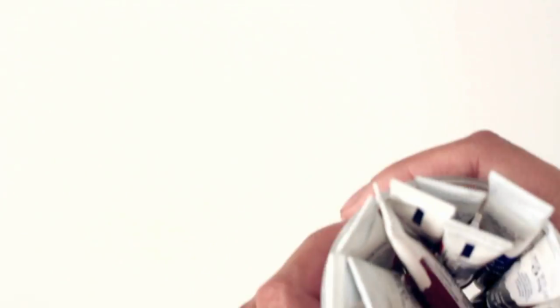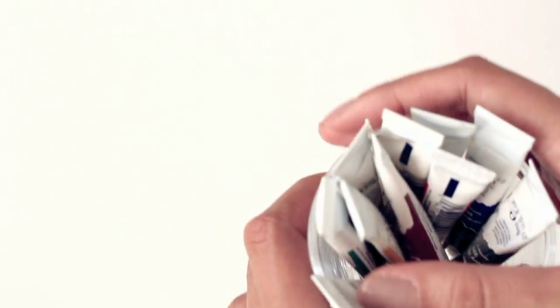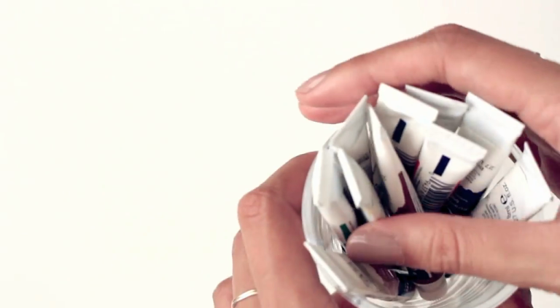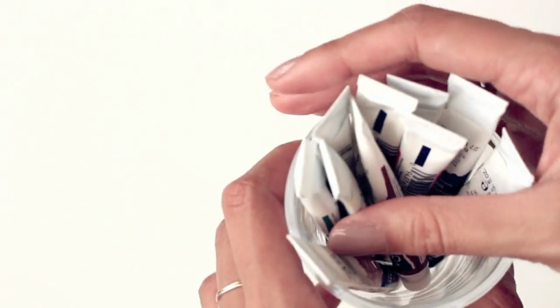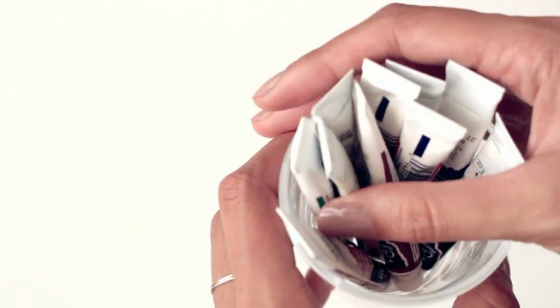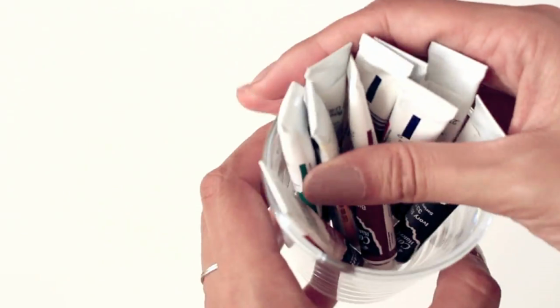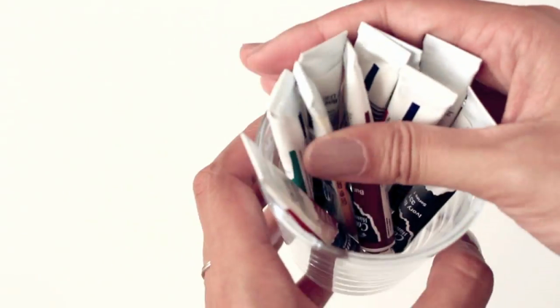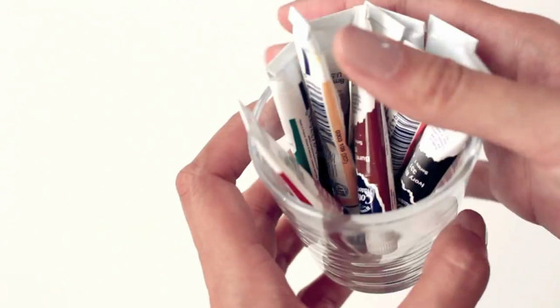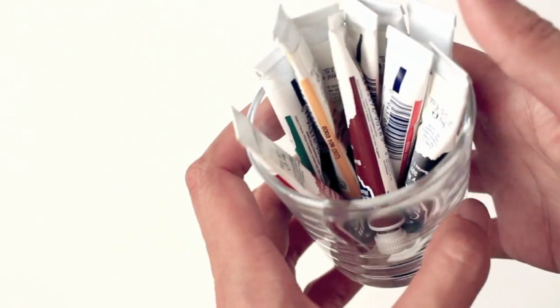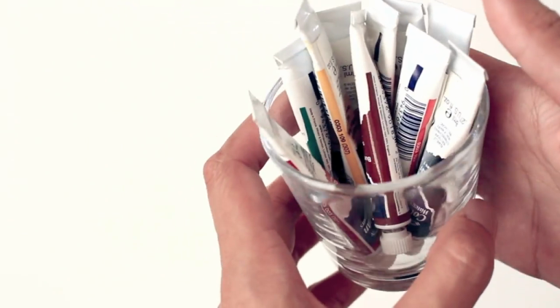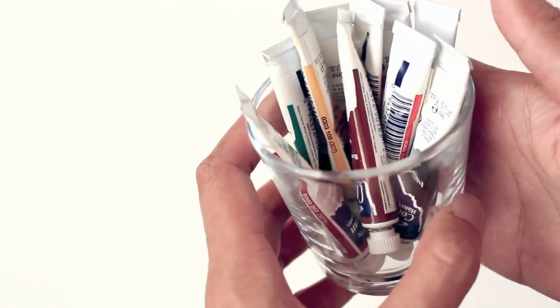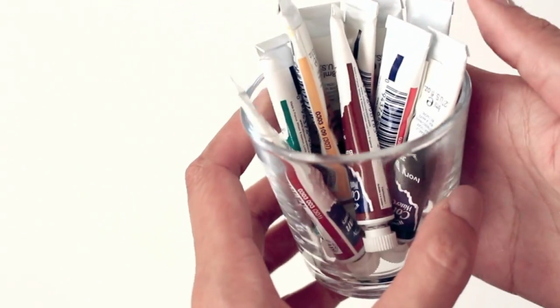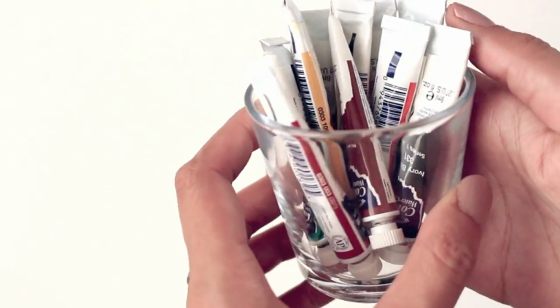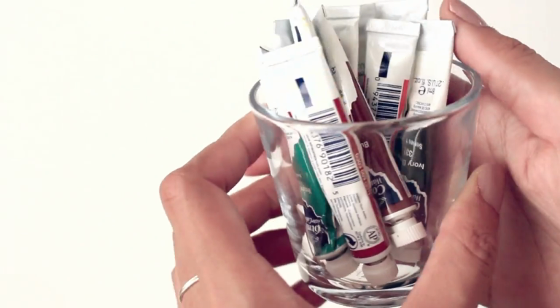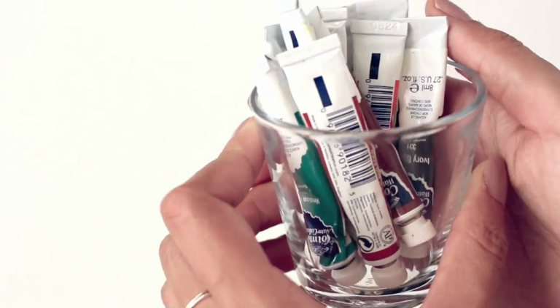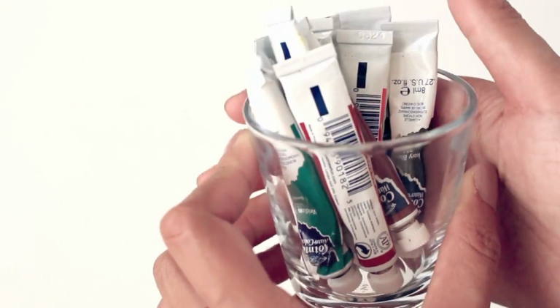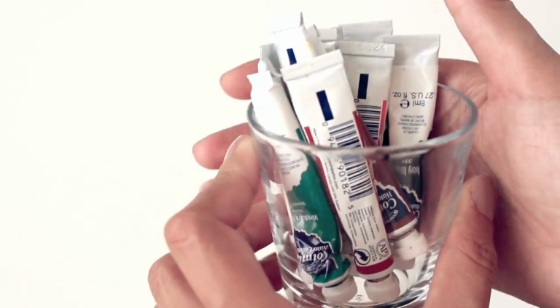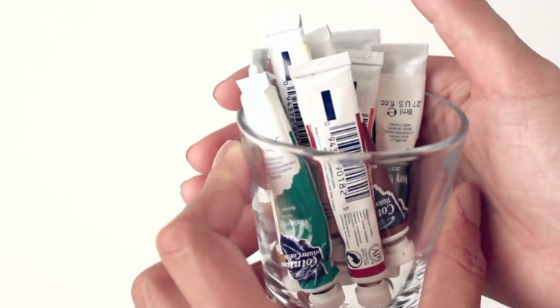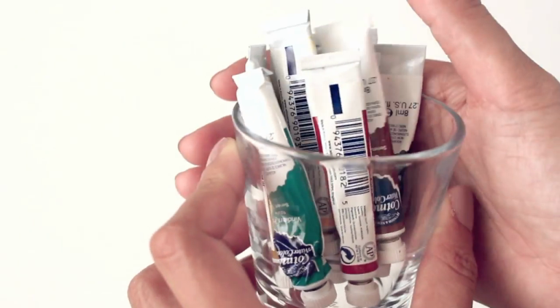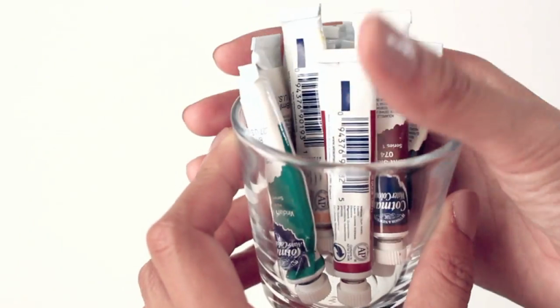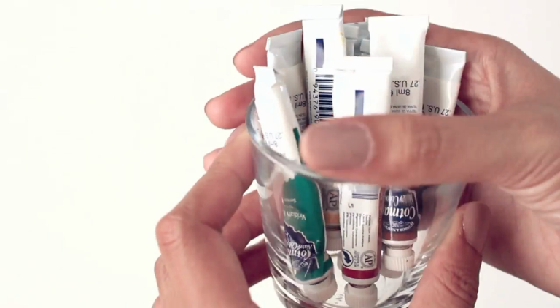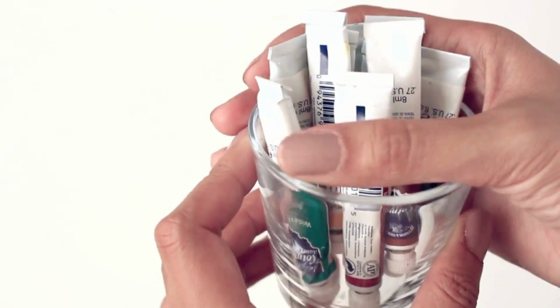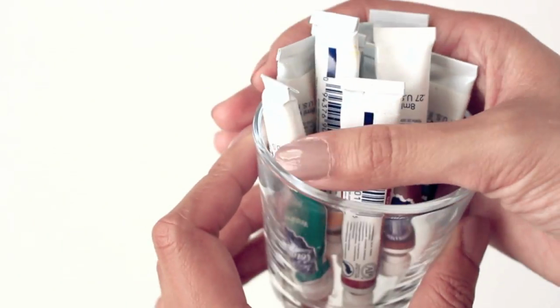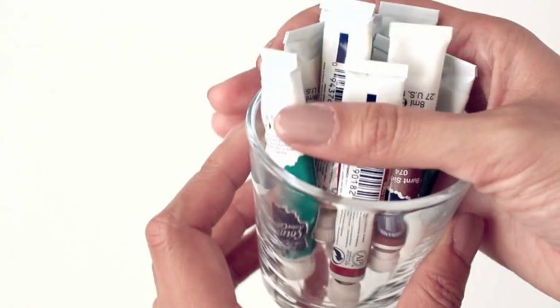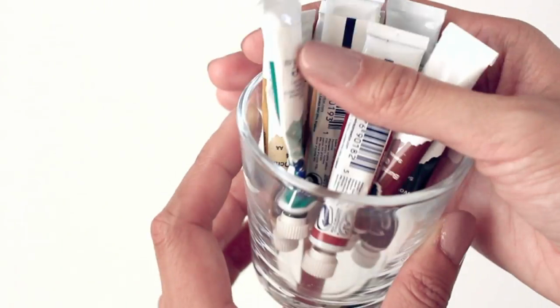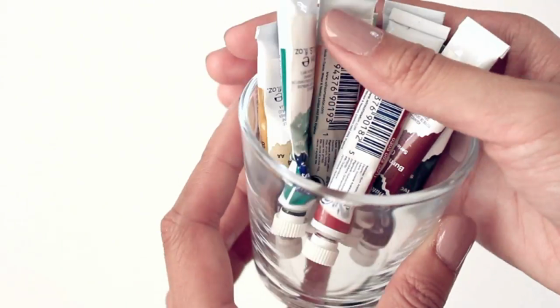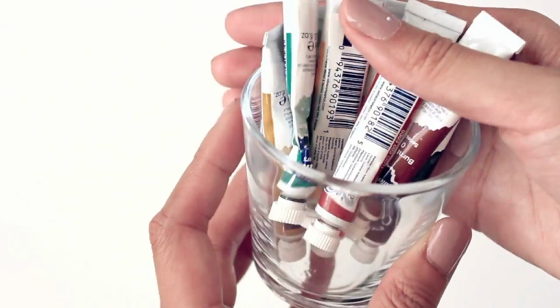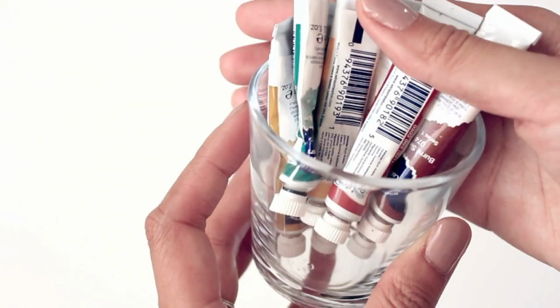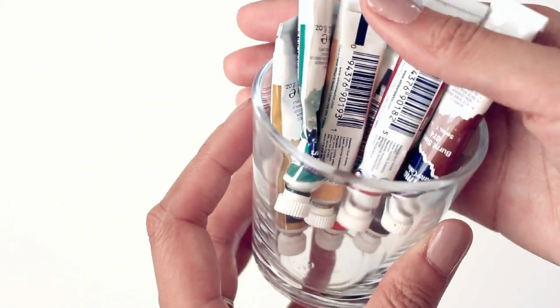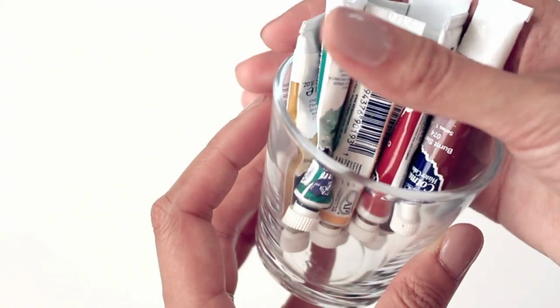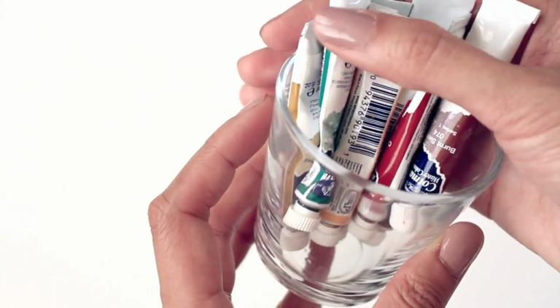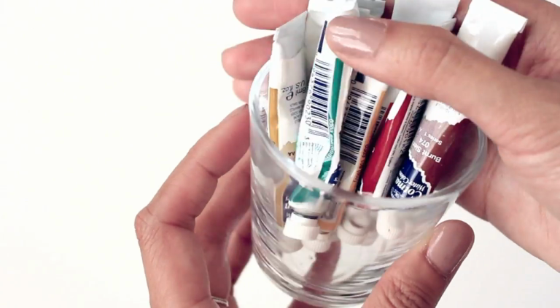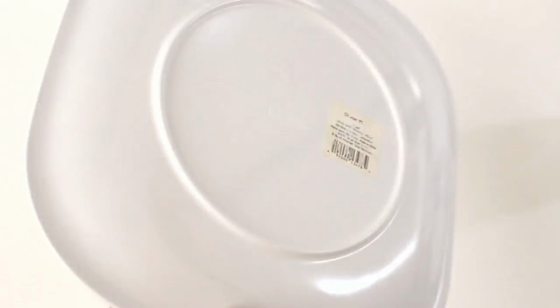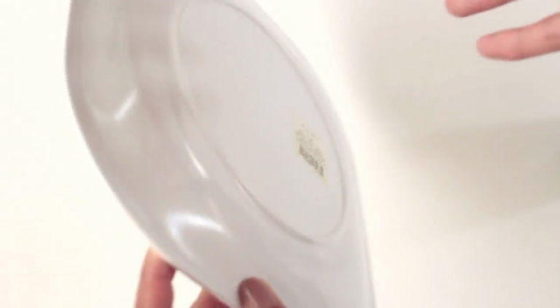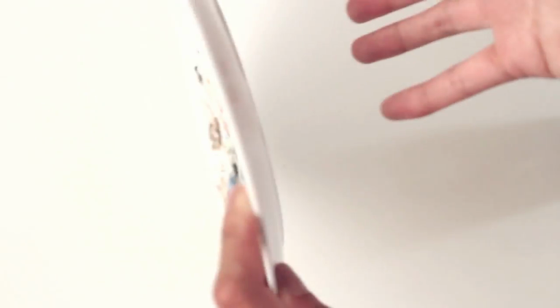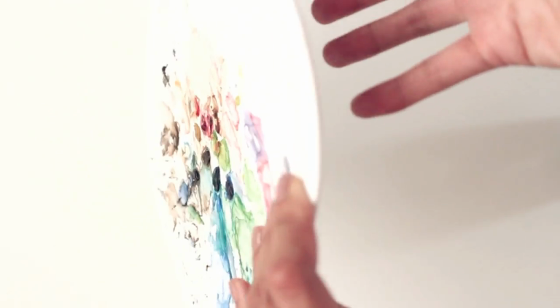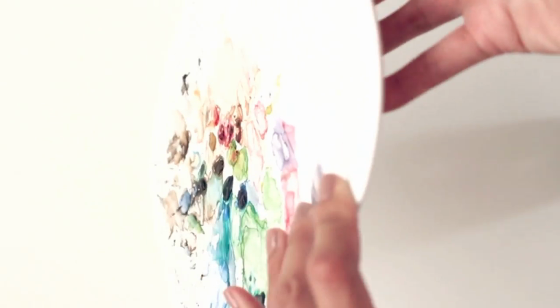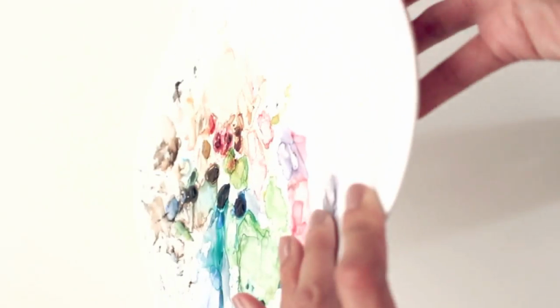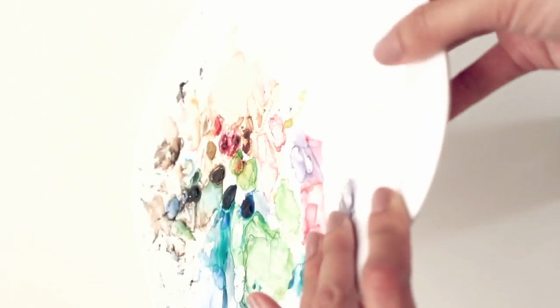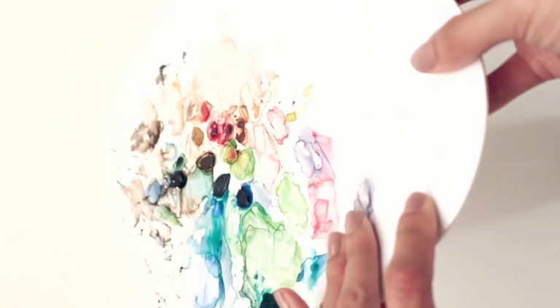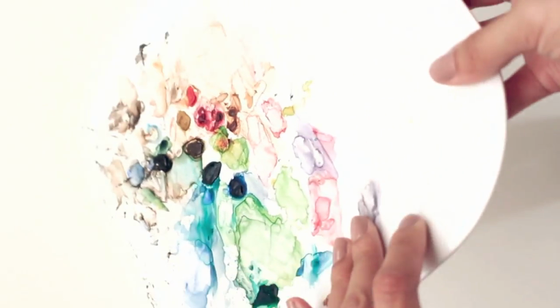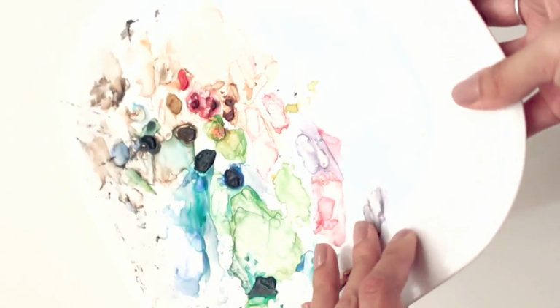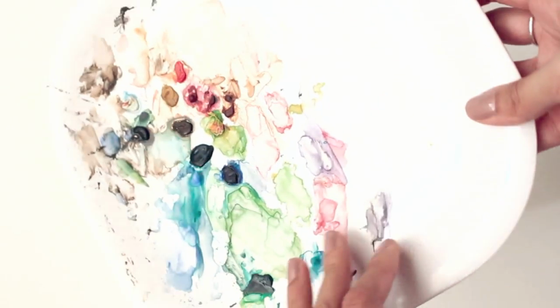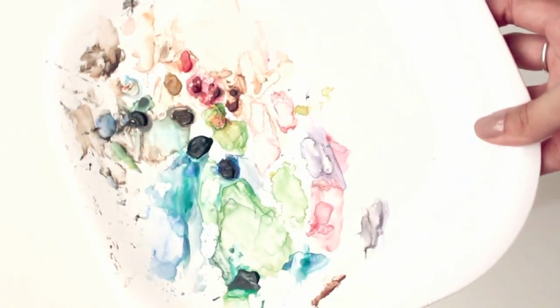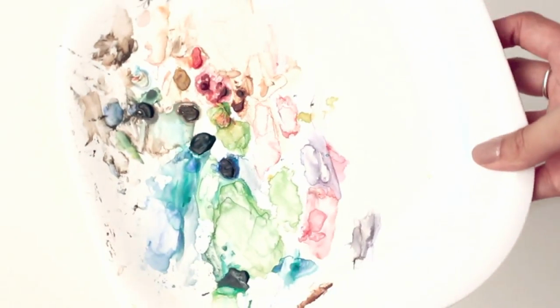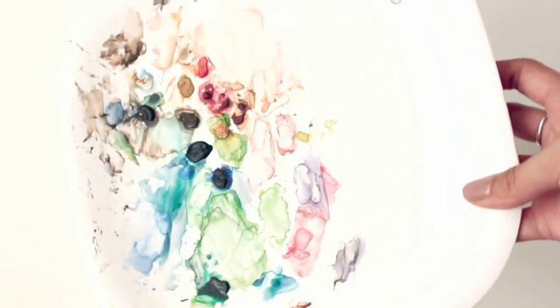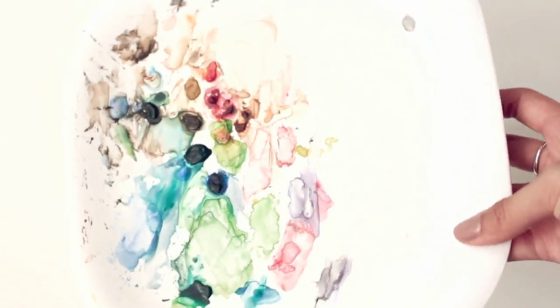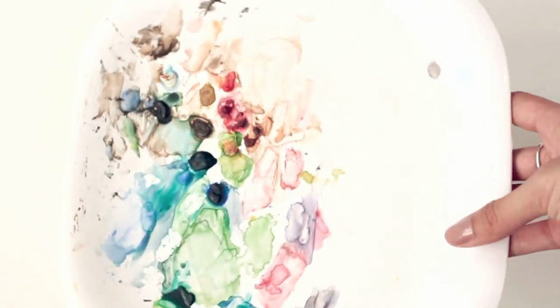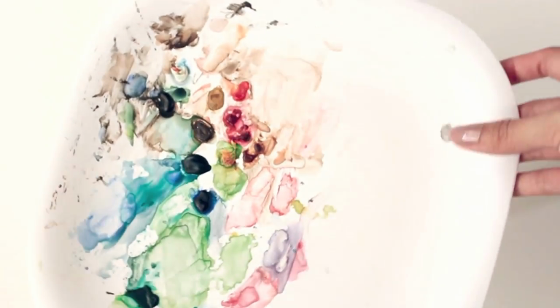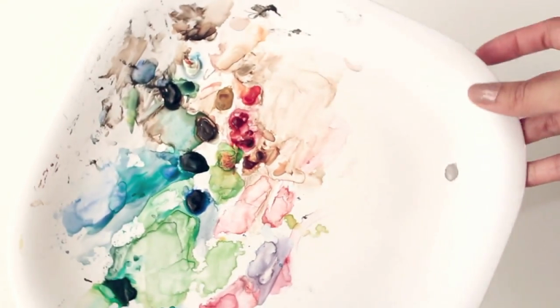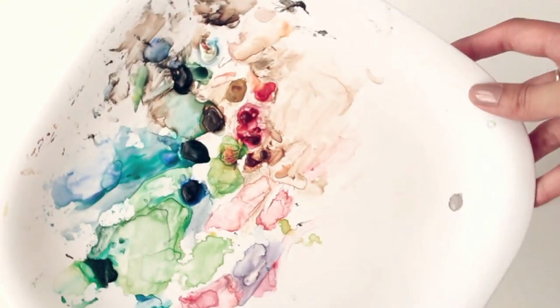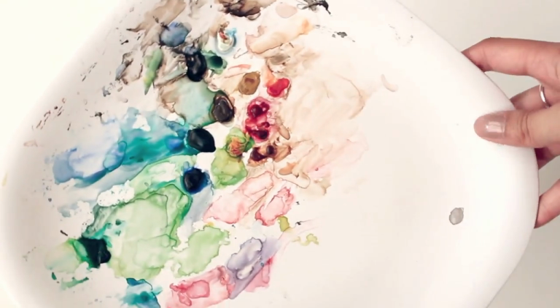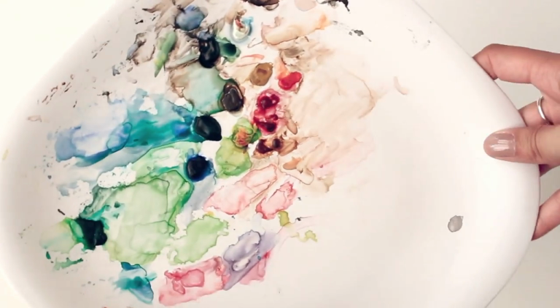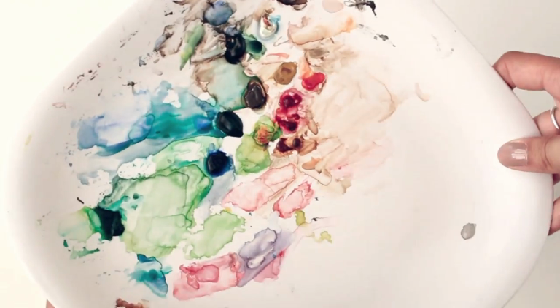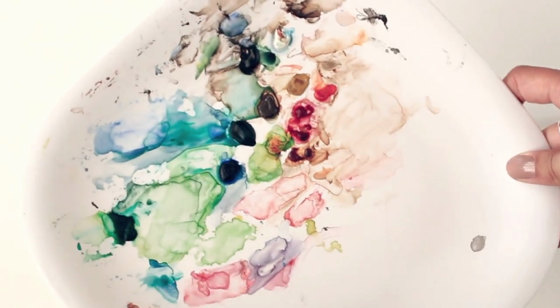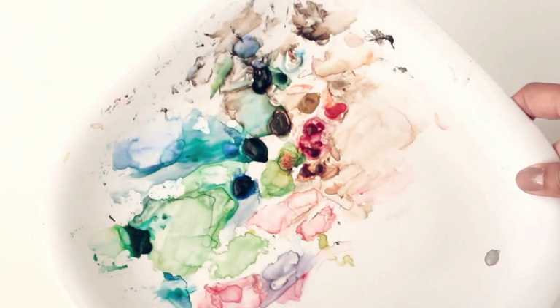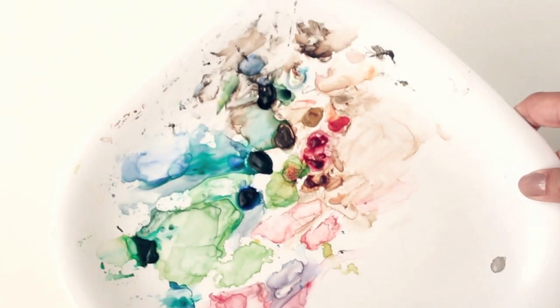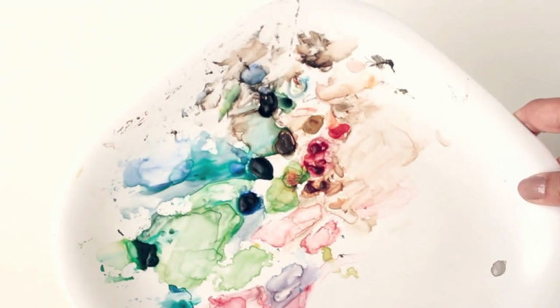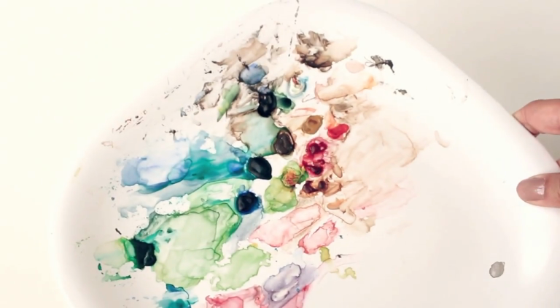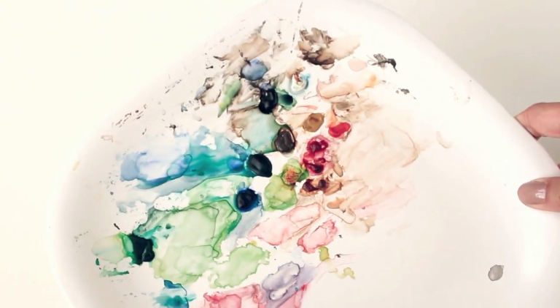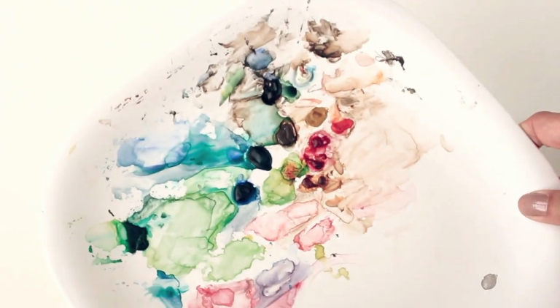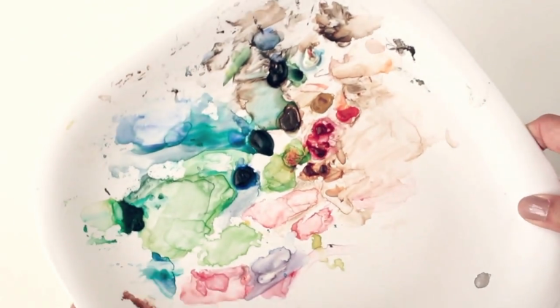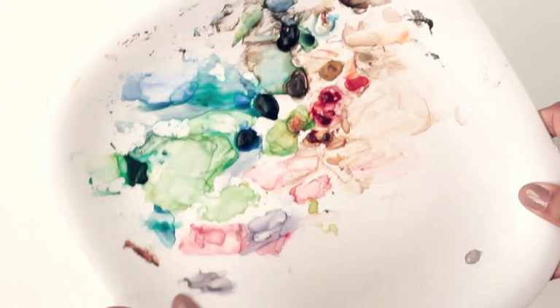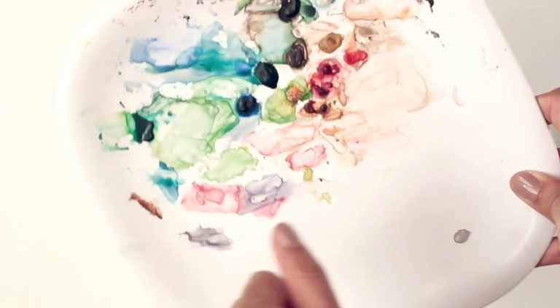And then I have the paint tubes which I use when I'm working on larger illustrations. I use this plastic plate I got at Target and it works great as a palette.